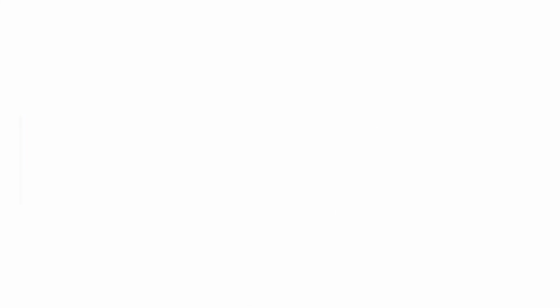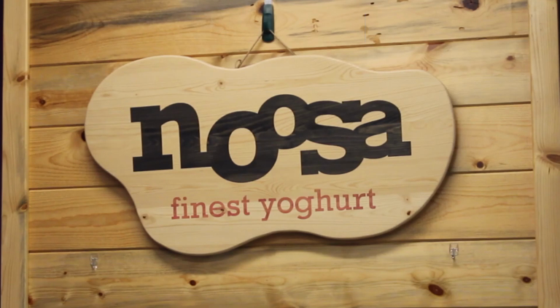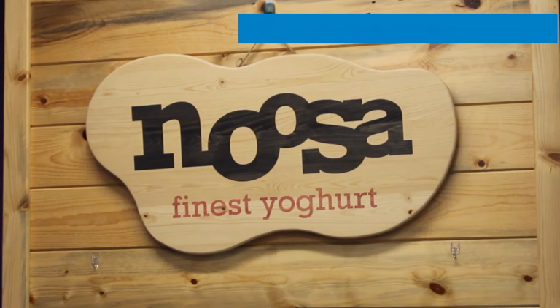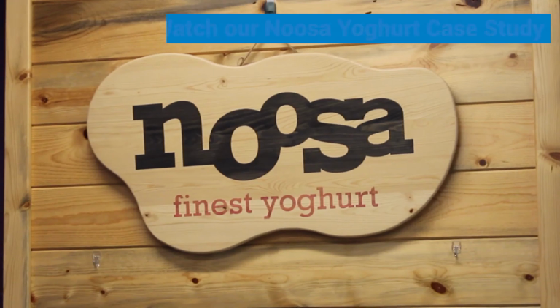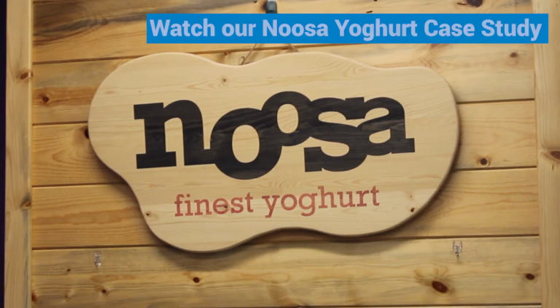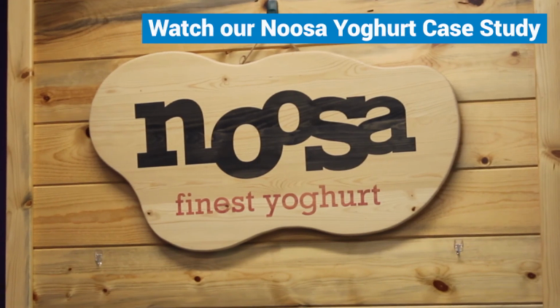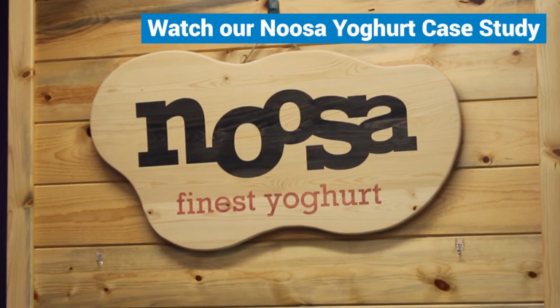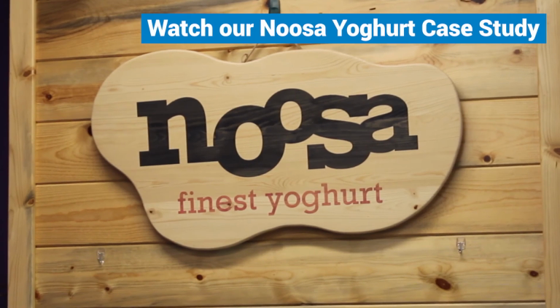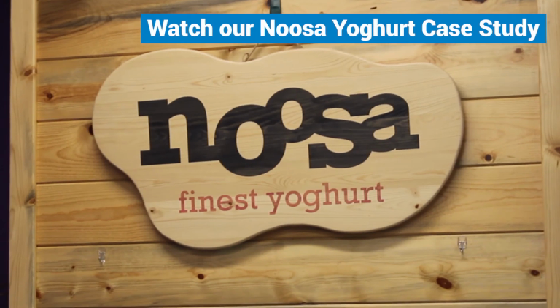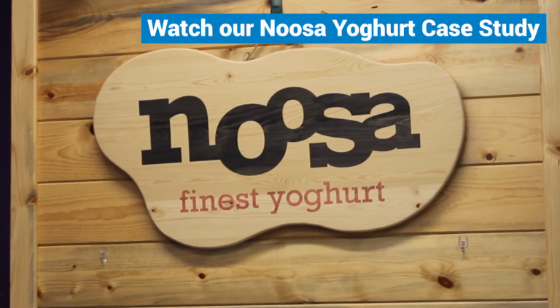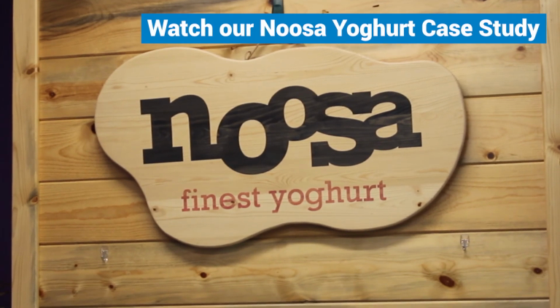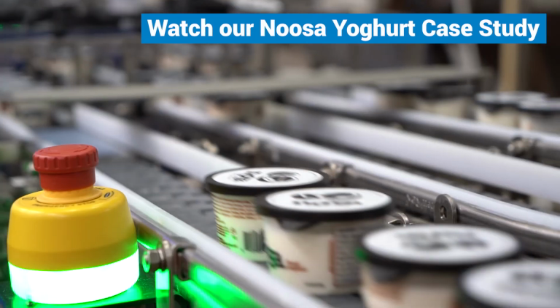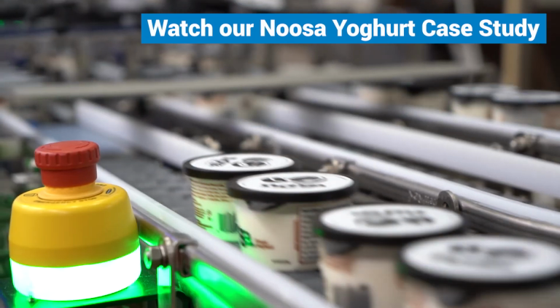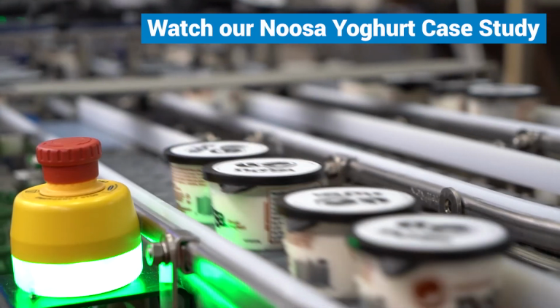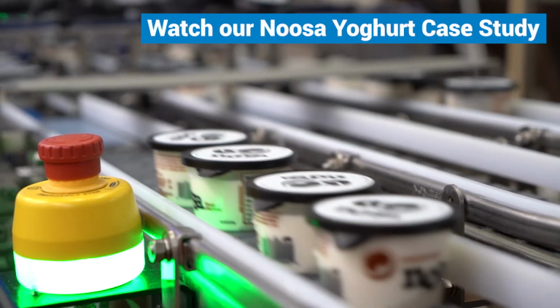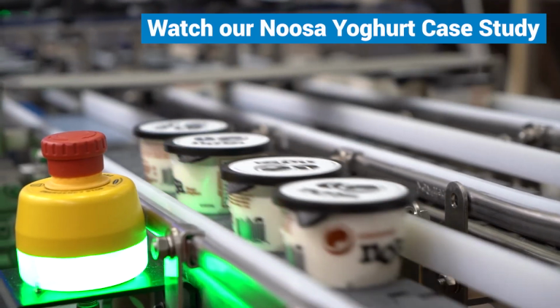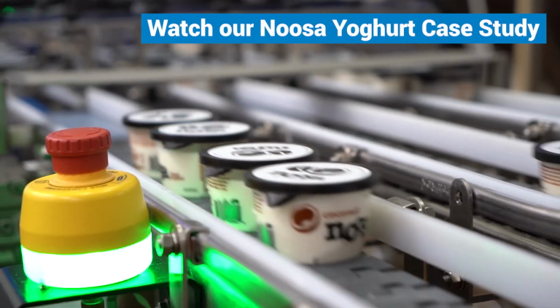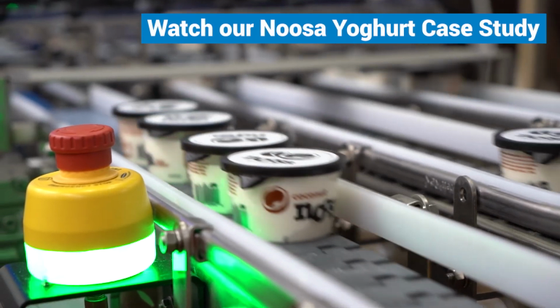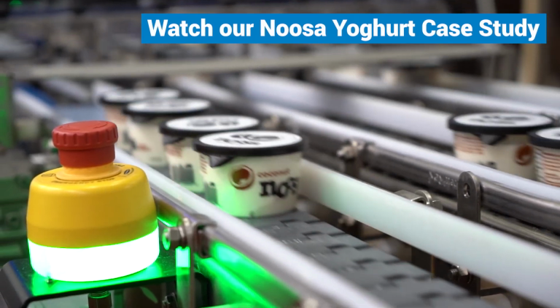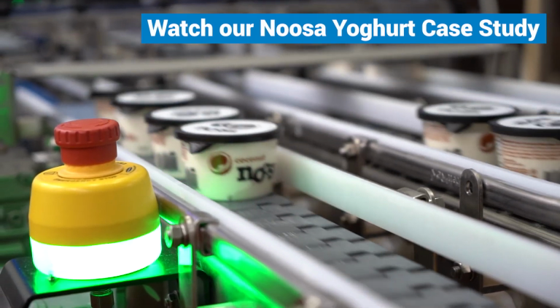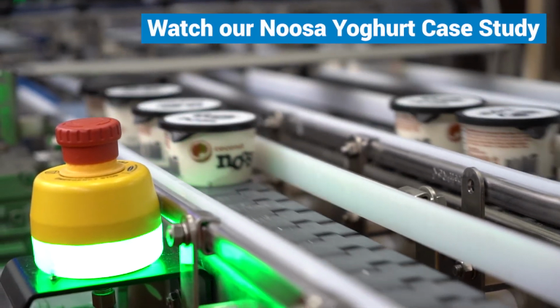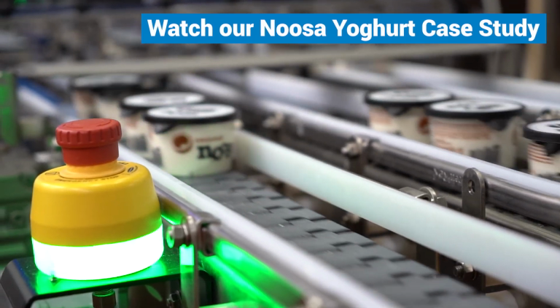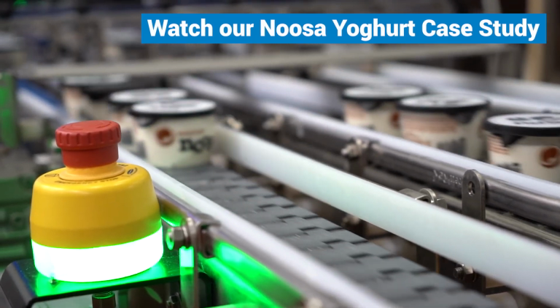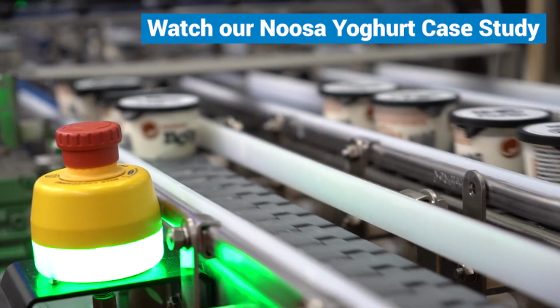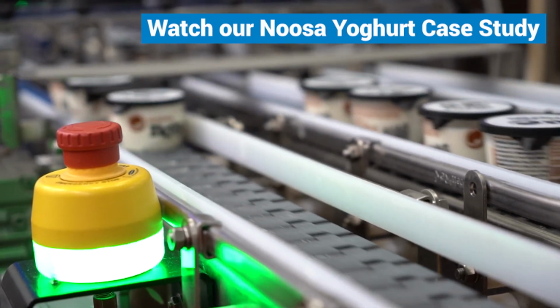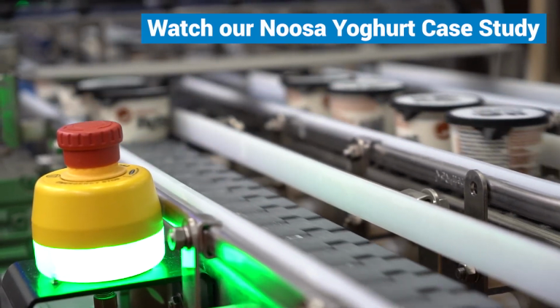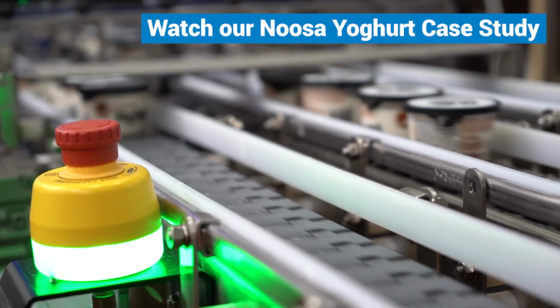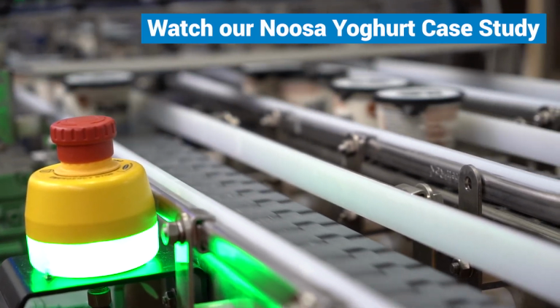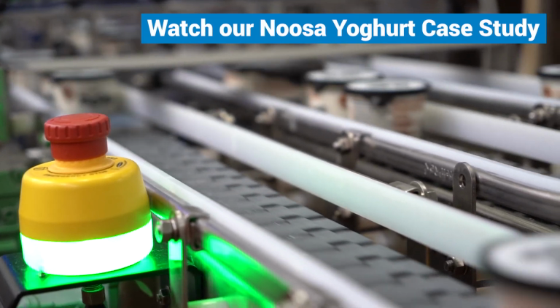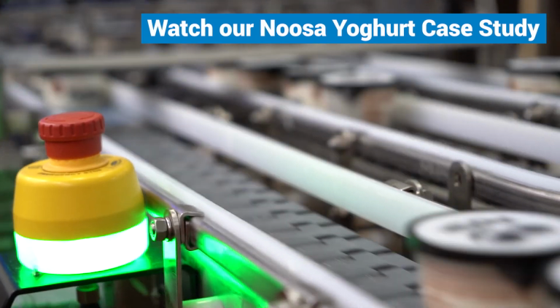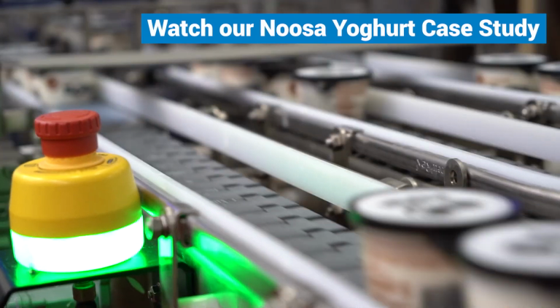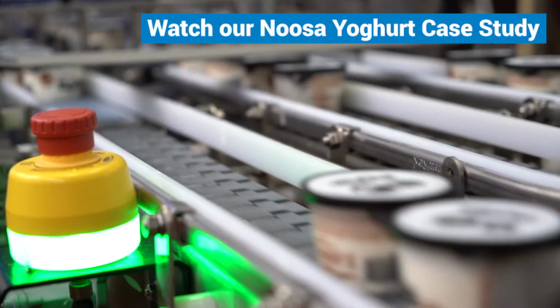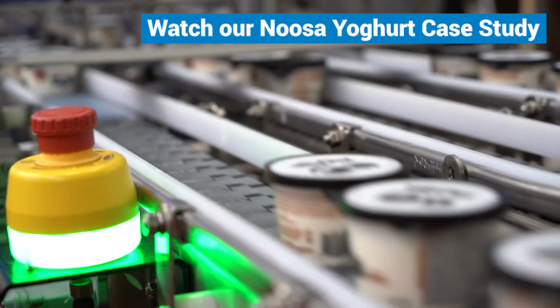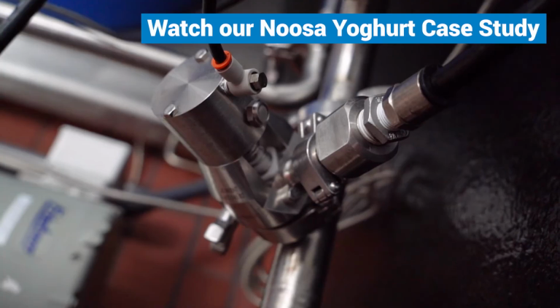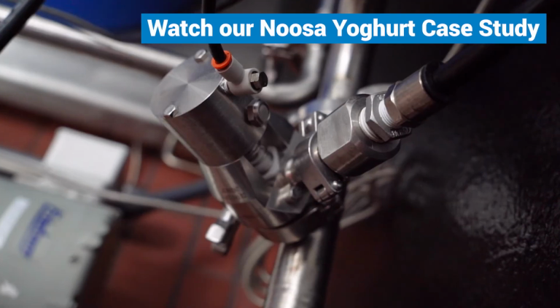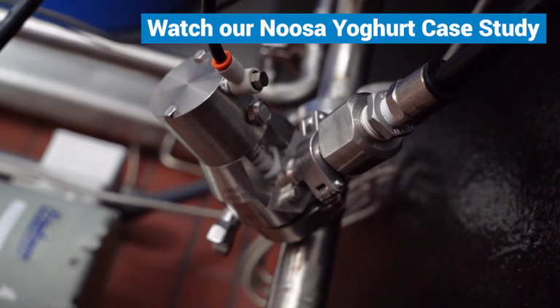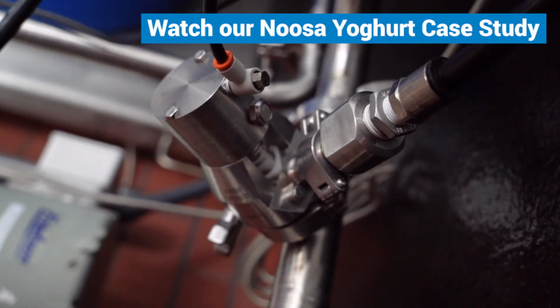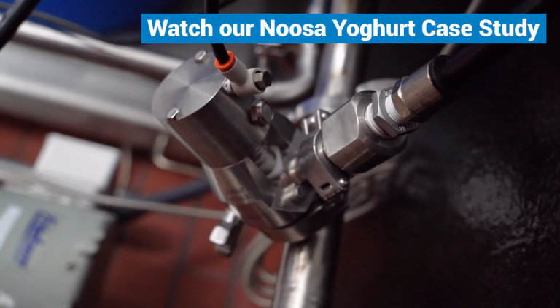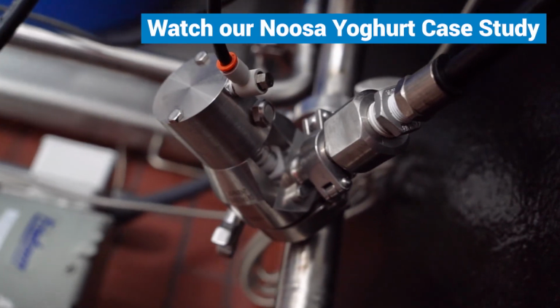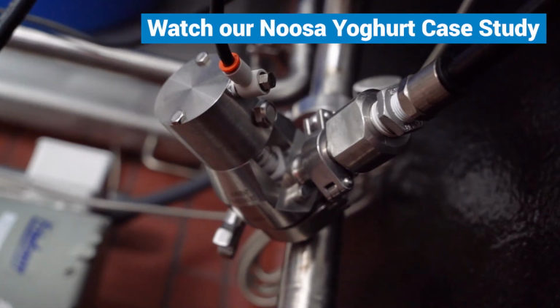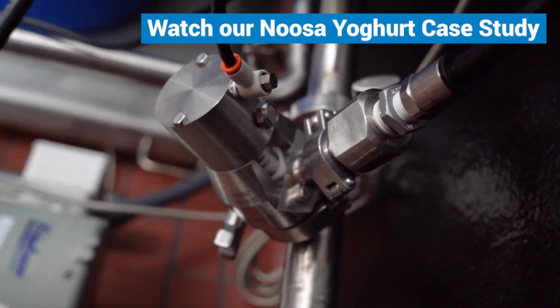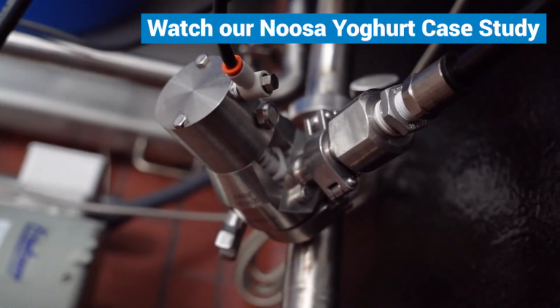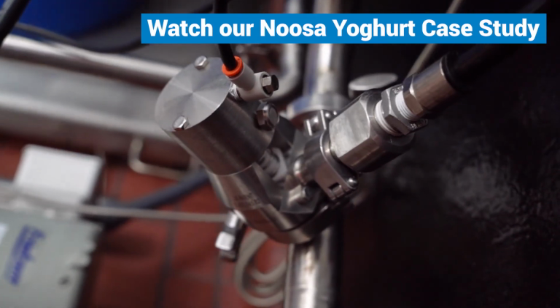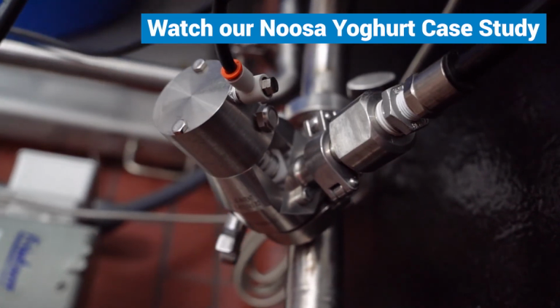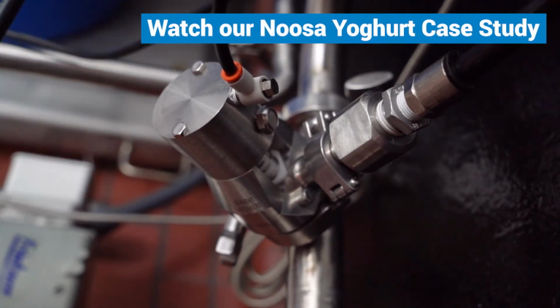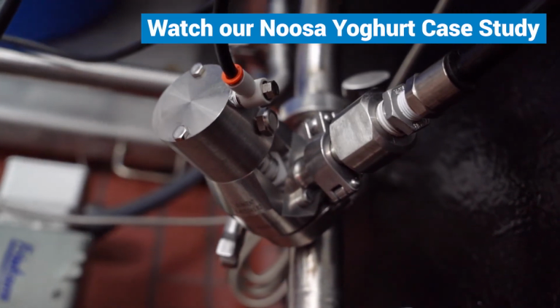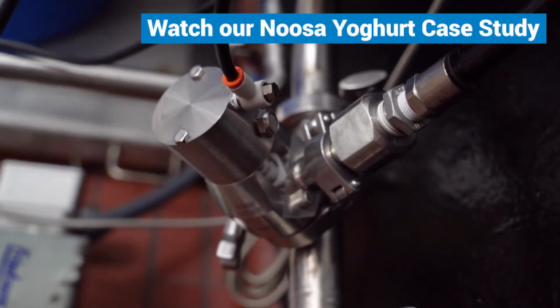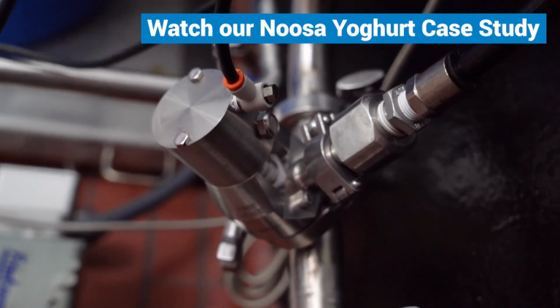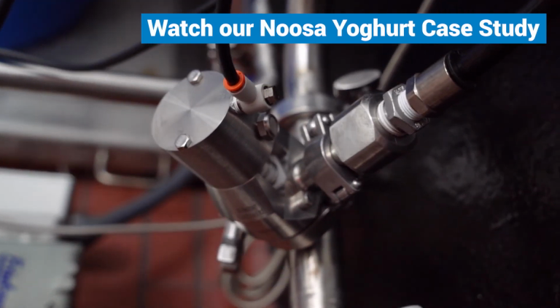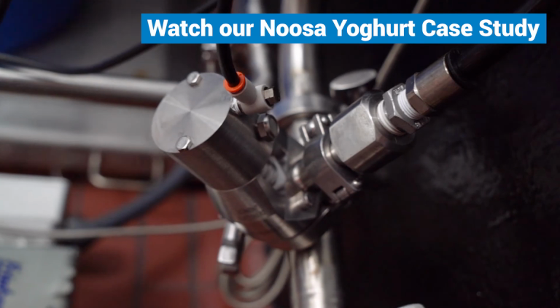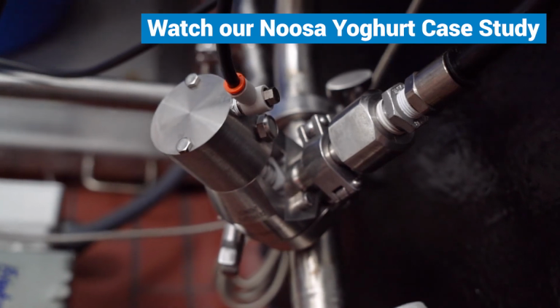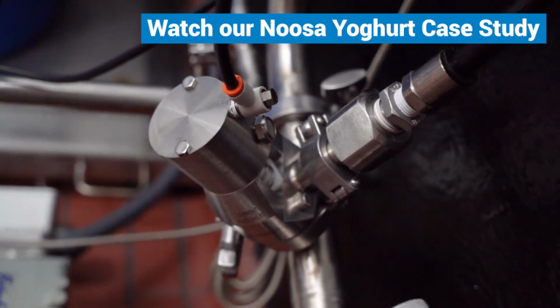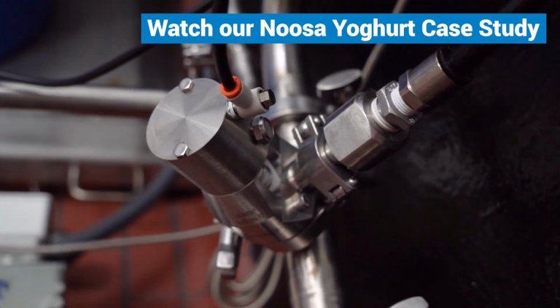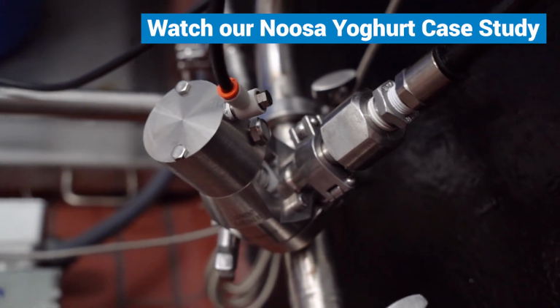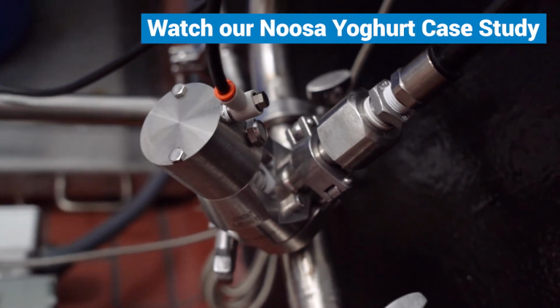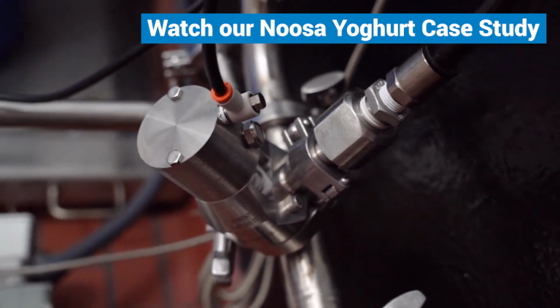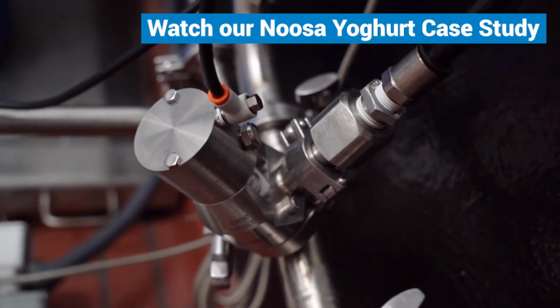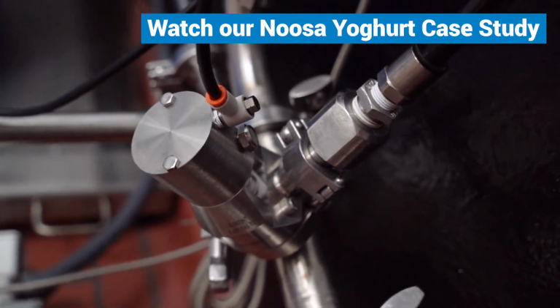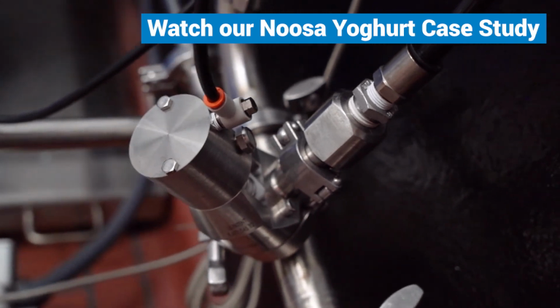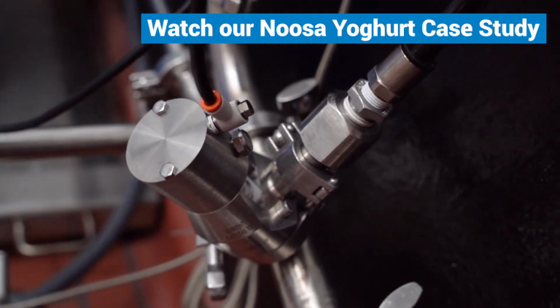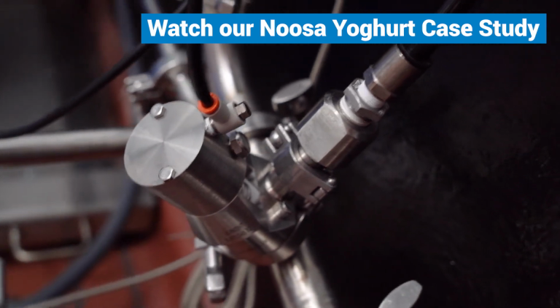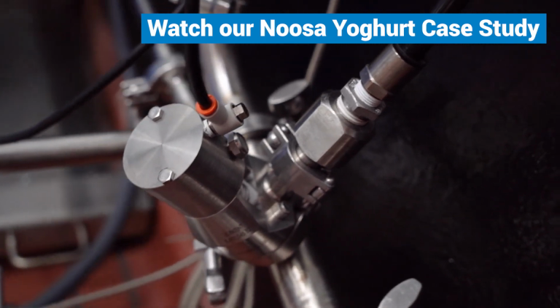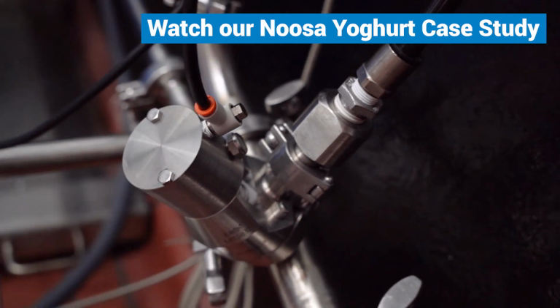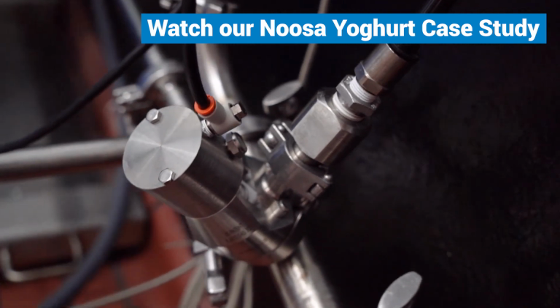Watch our case study and learn how Noosa yogurt saves thousands of dollars every month with the TruClean CIP-able air blow check valve.